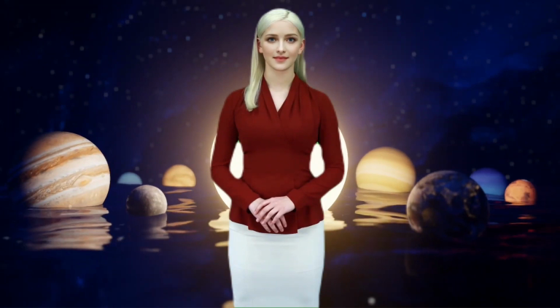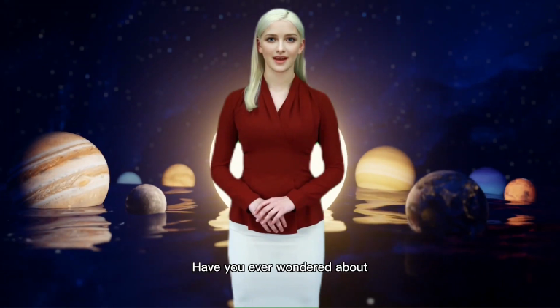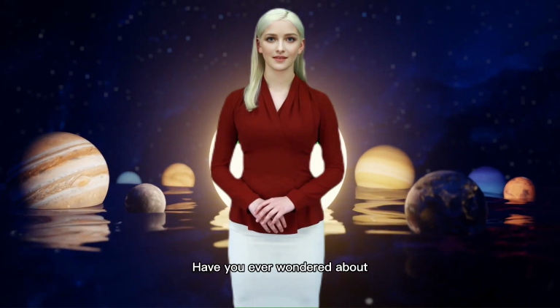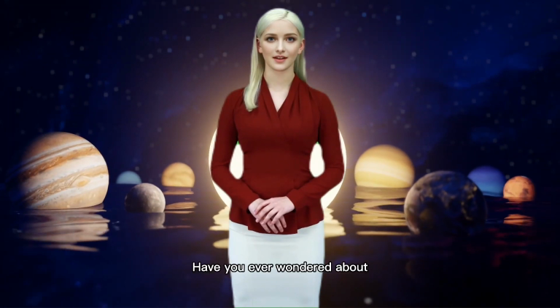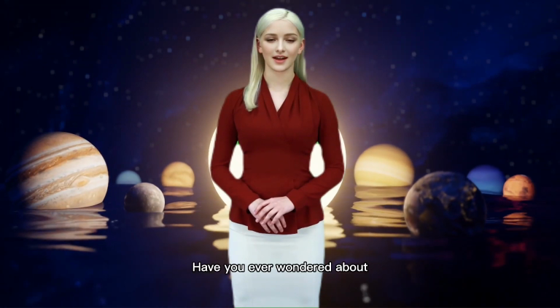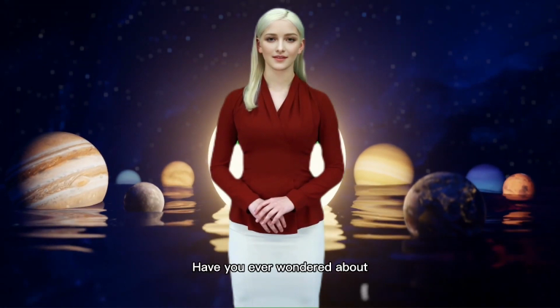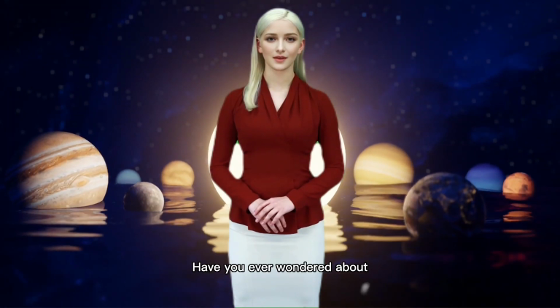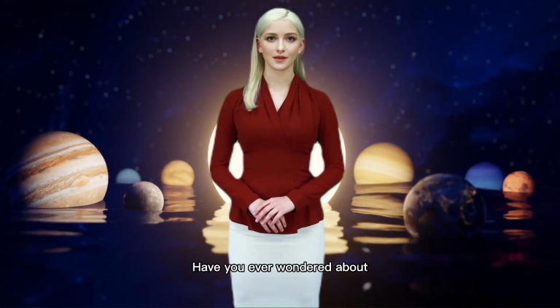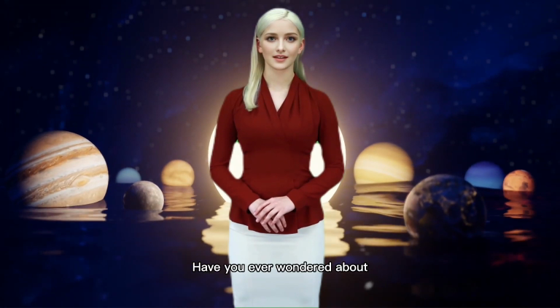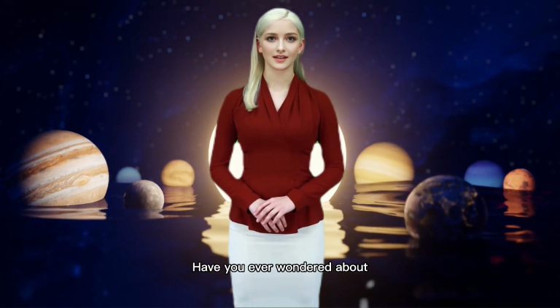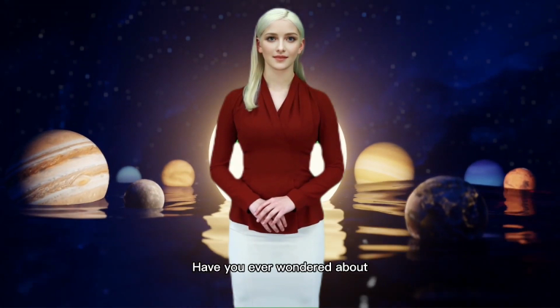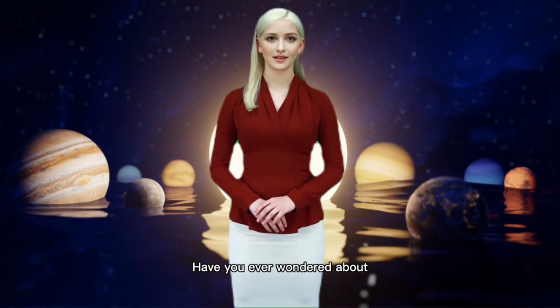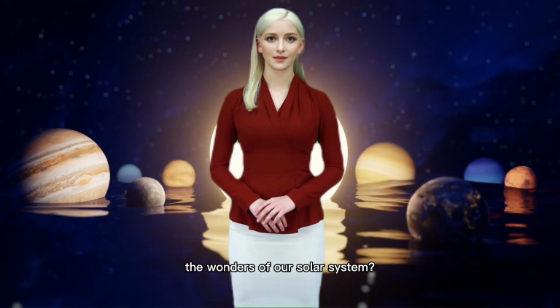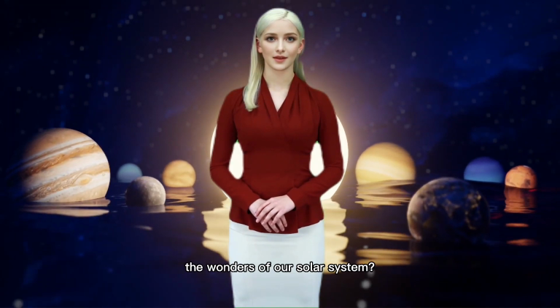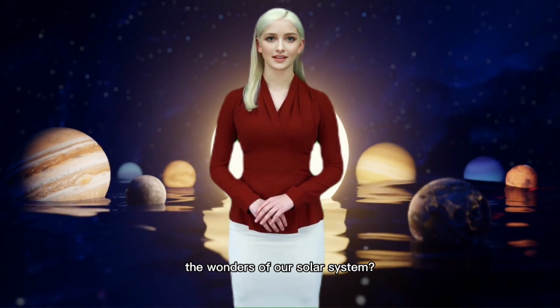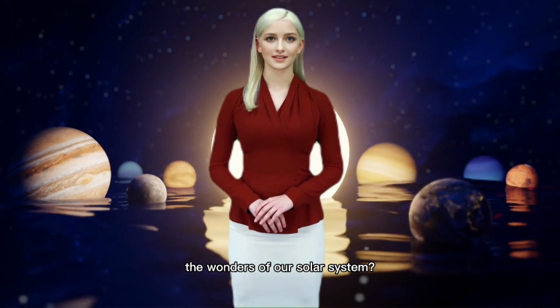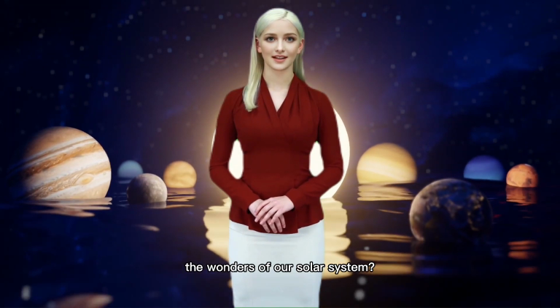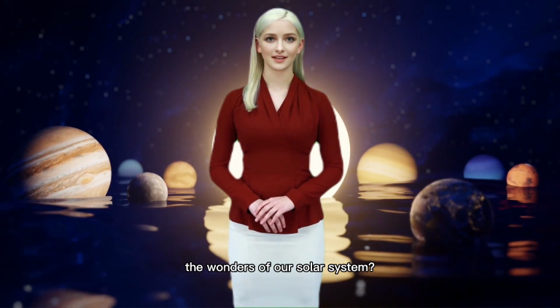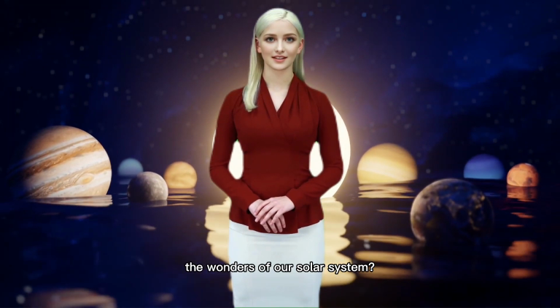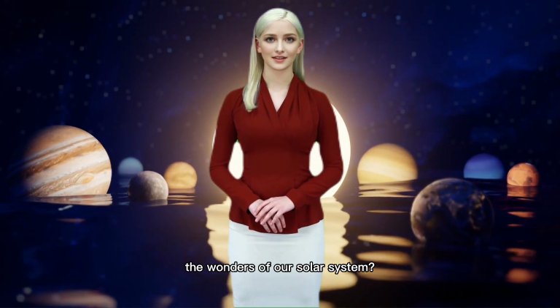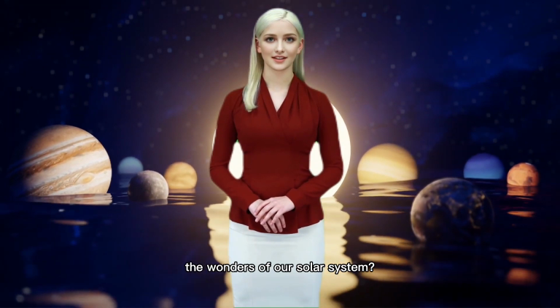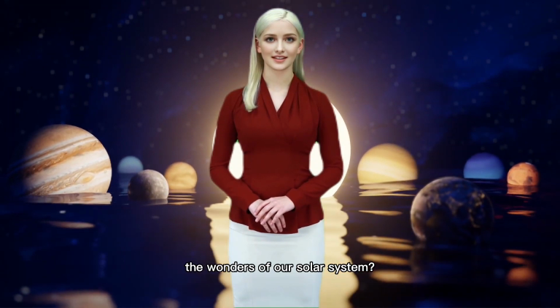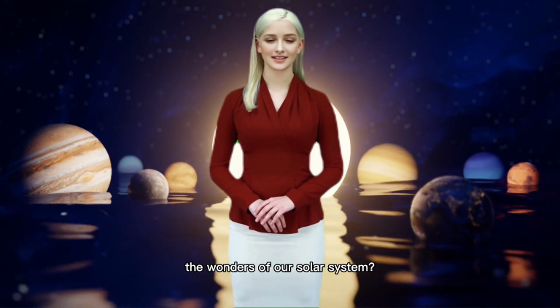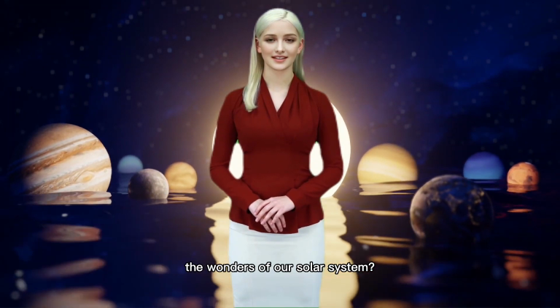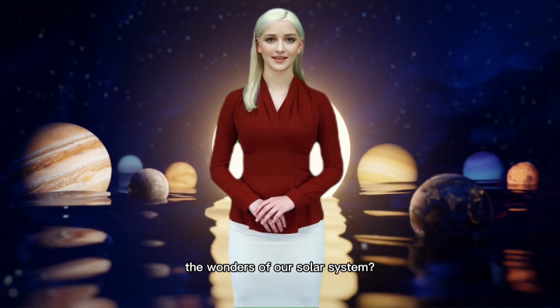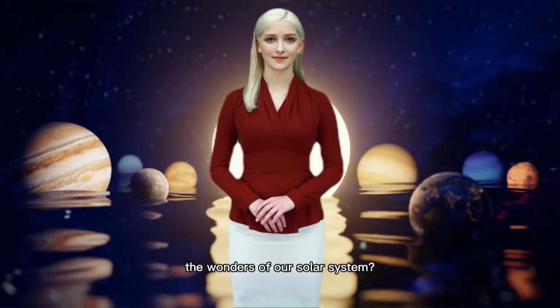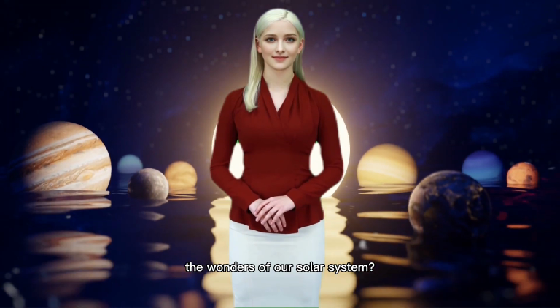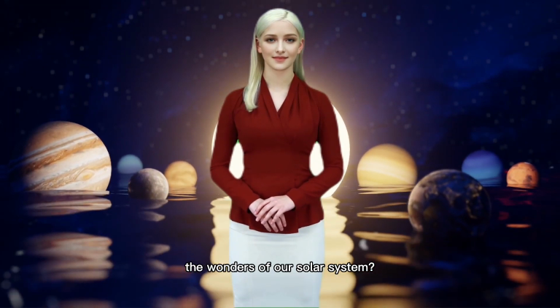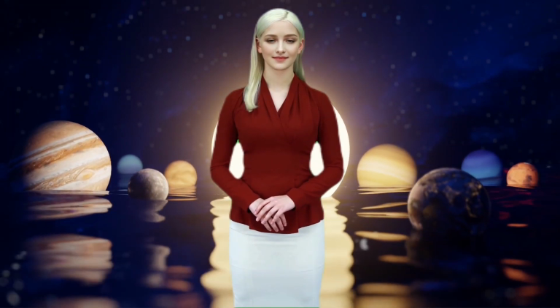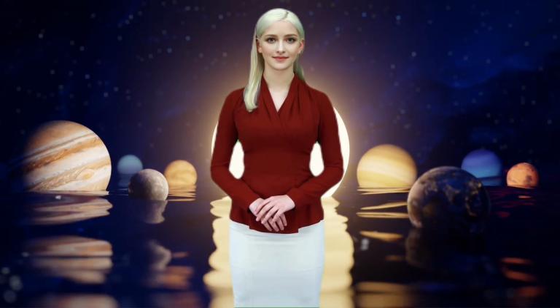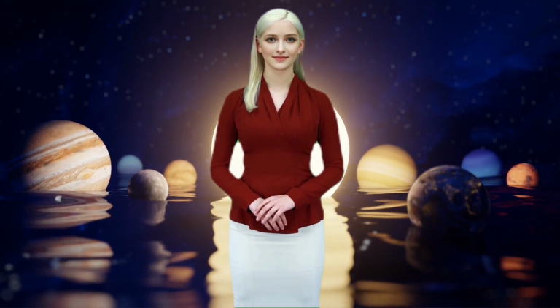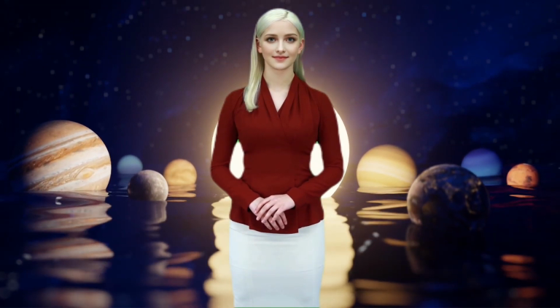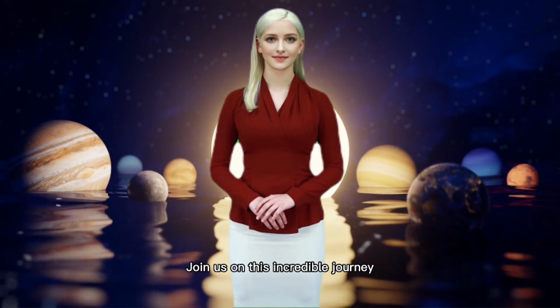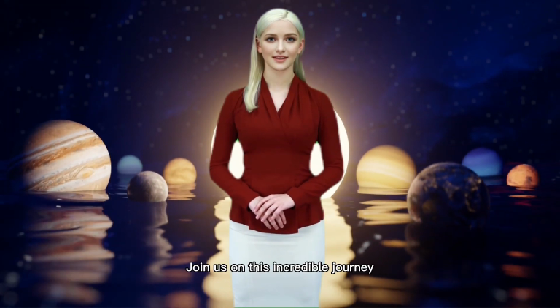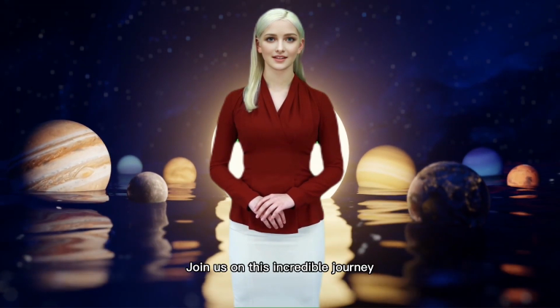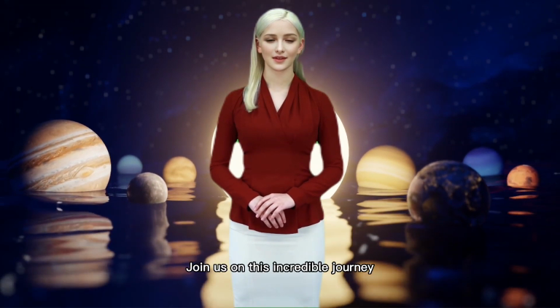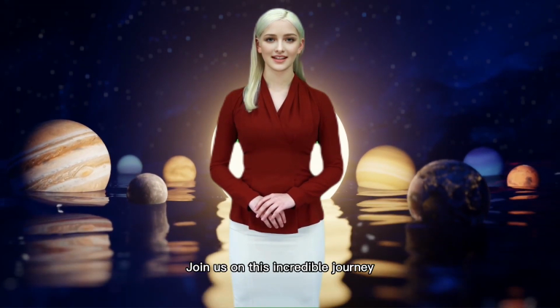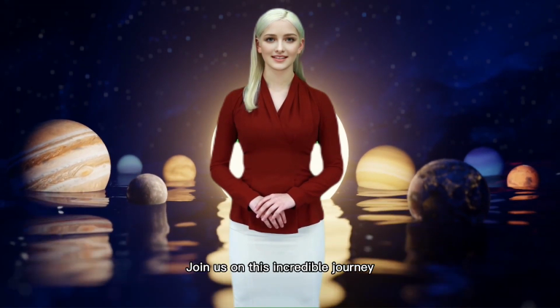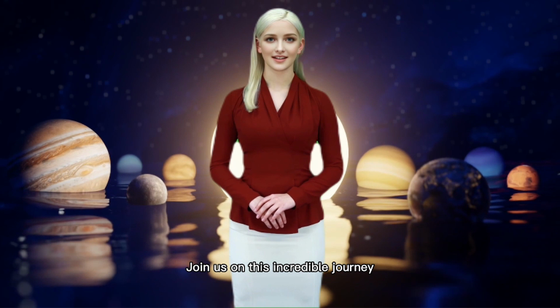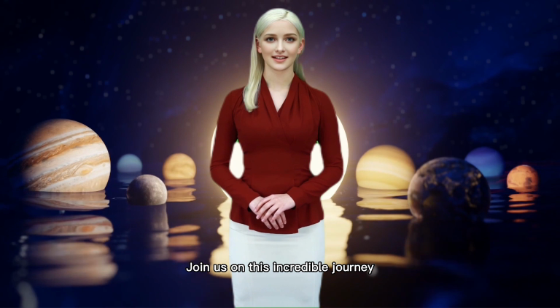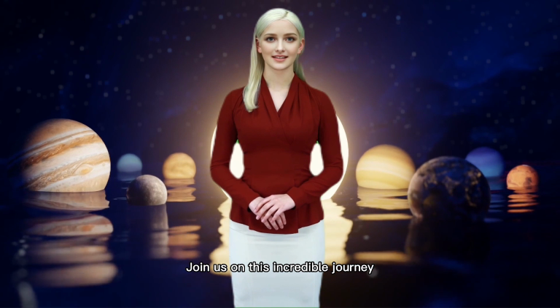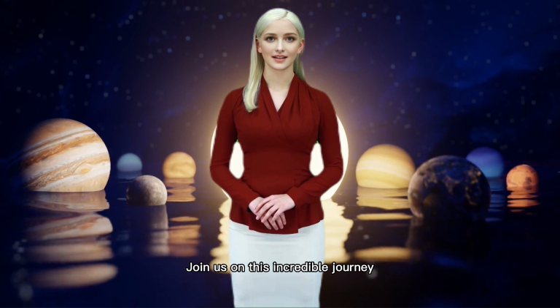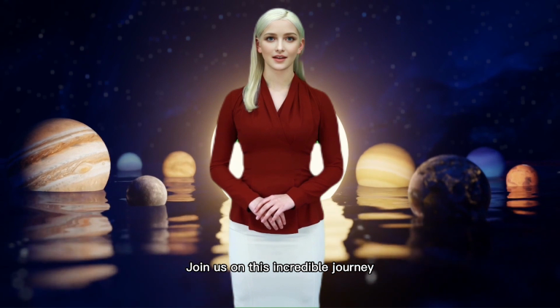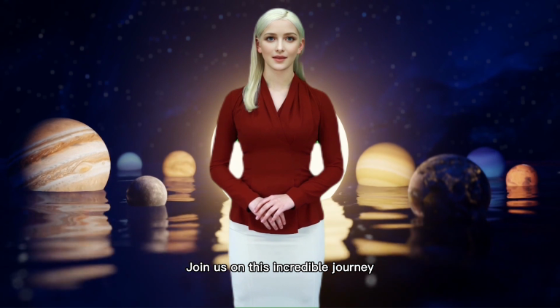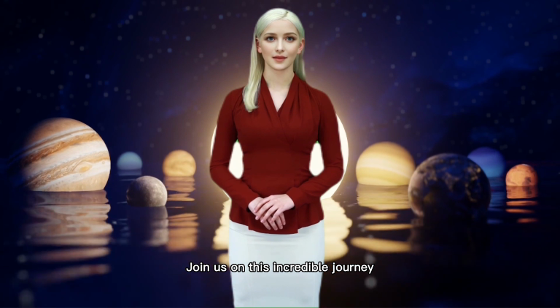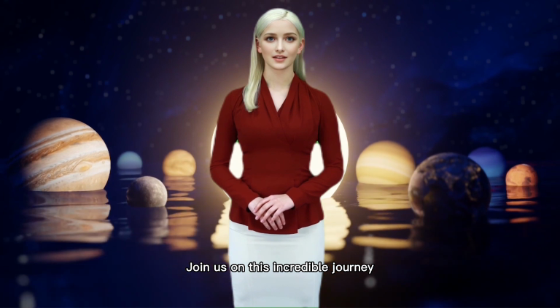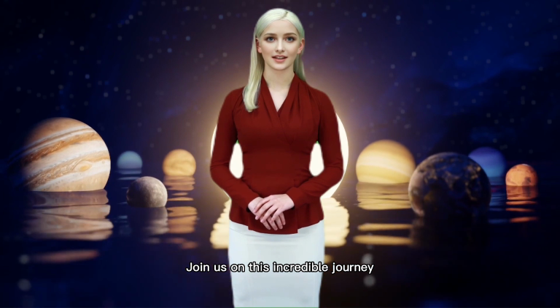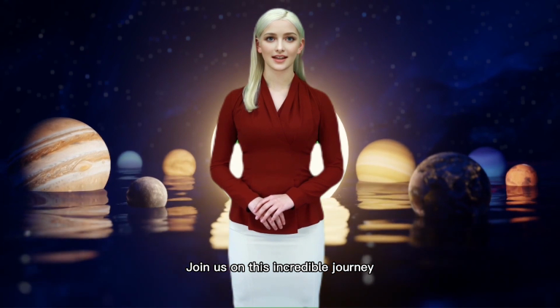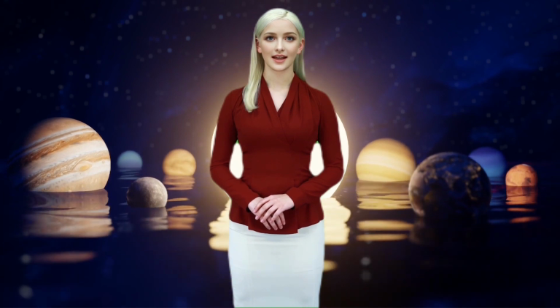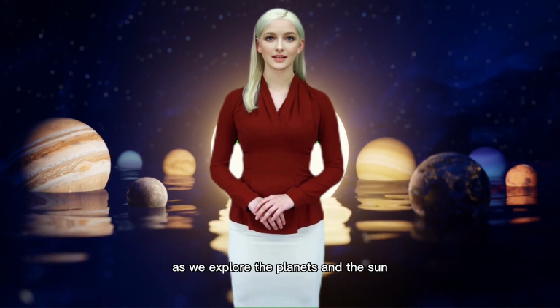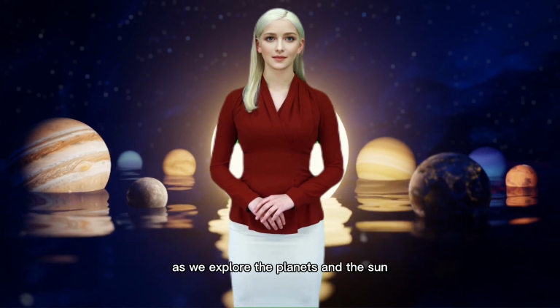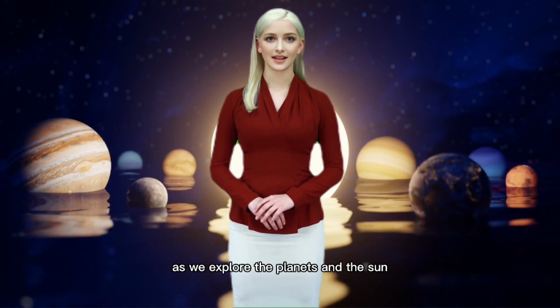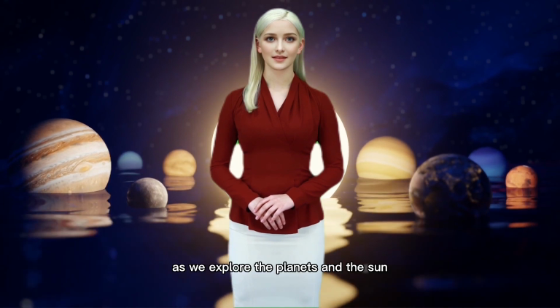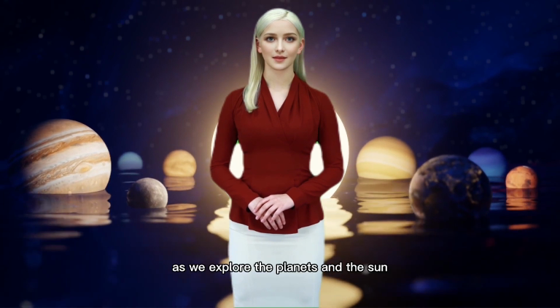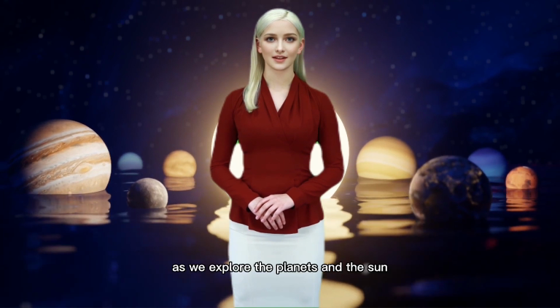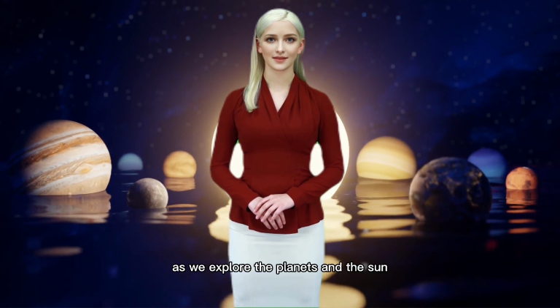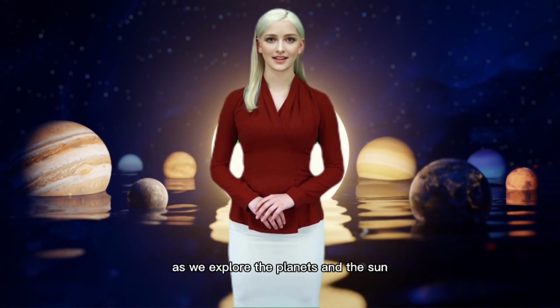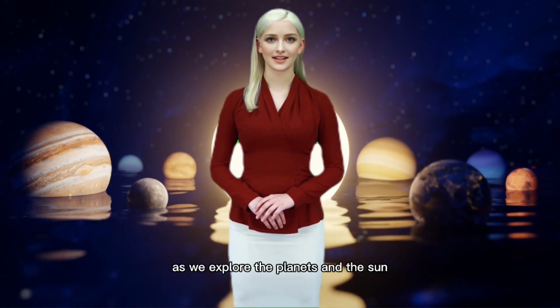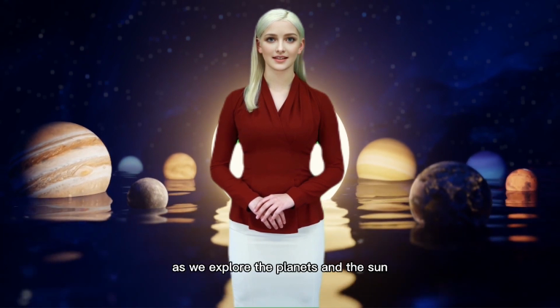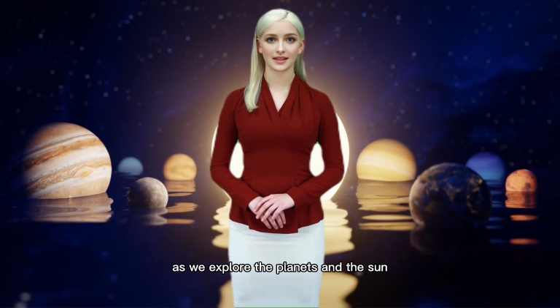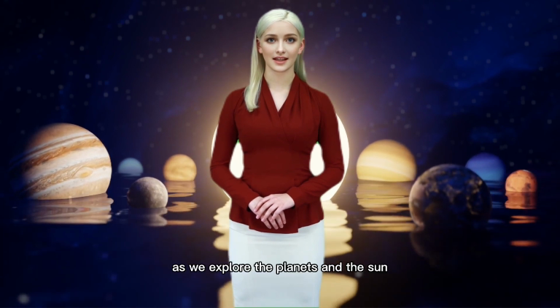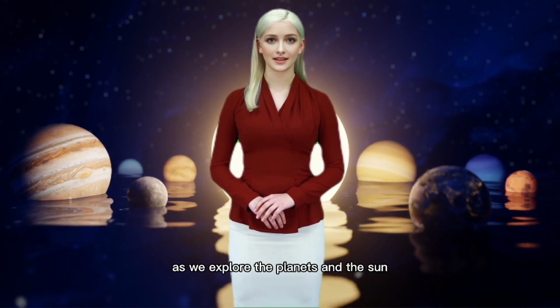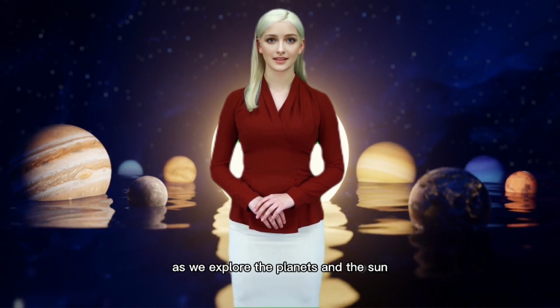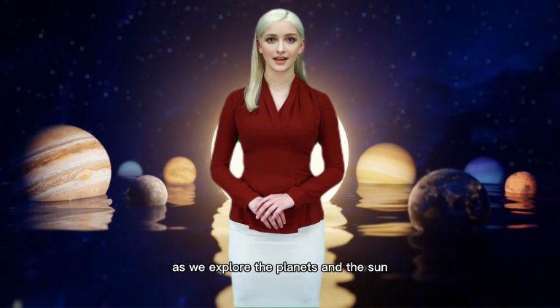Have you ever wondered about the wonders of our solar system? Join us on this incredible journey as we explore the planets and the sun.